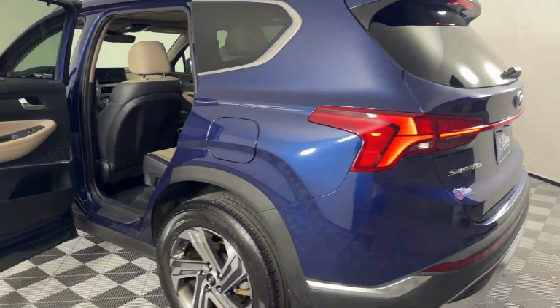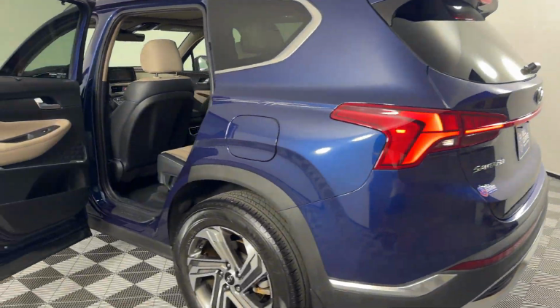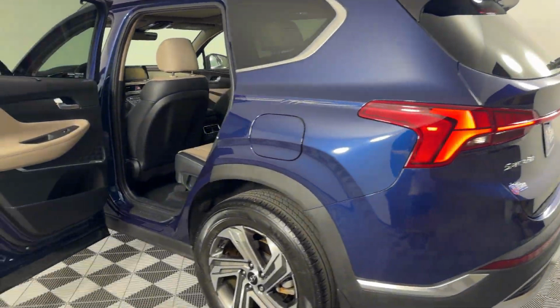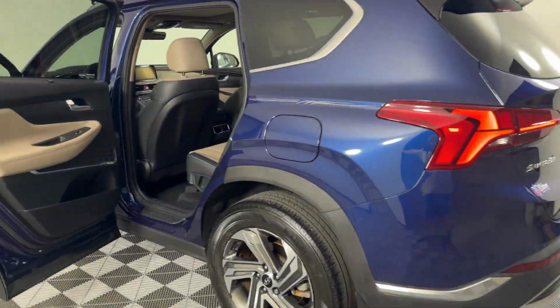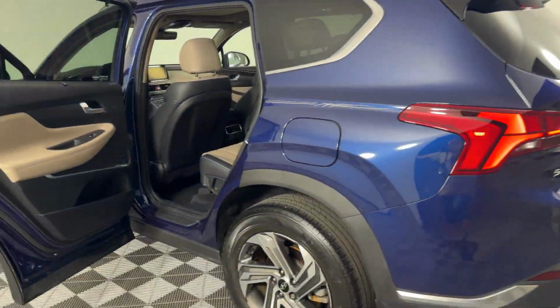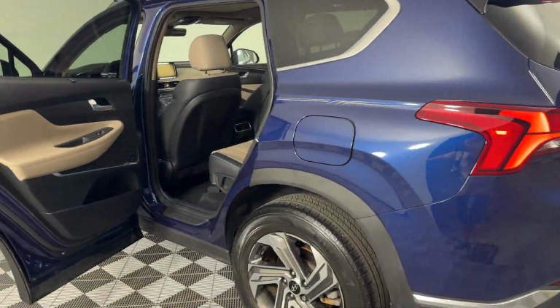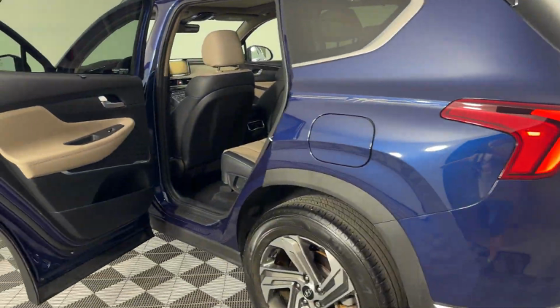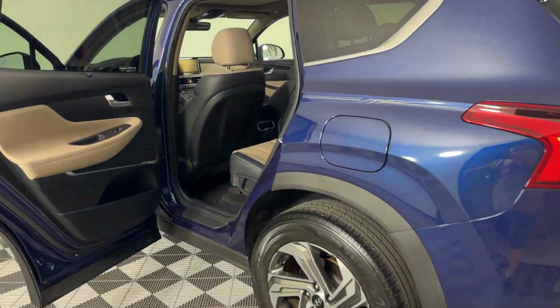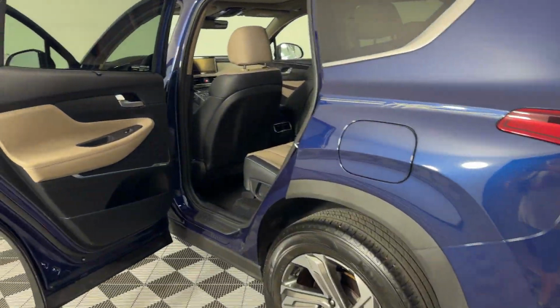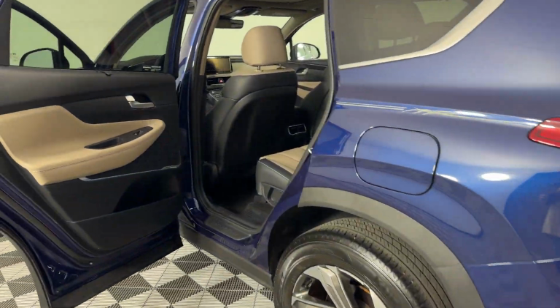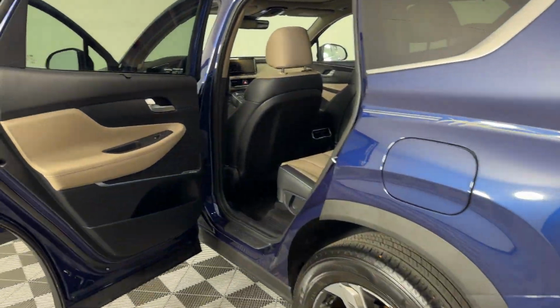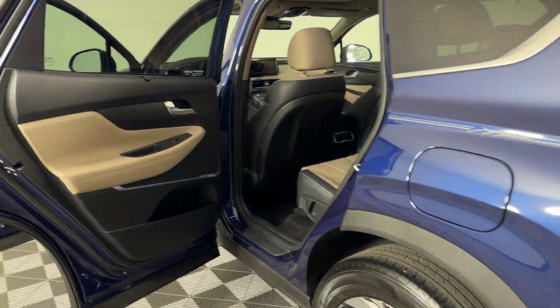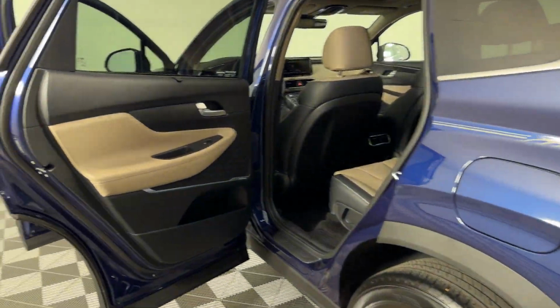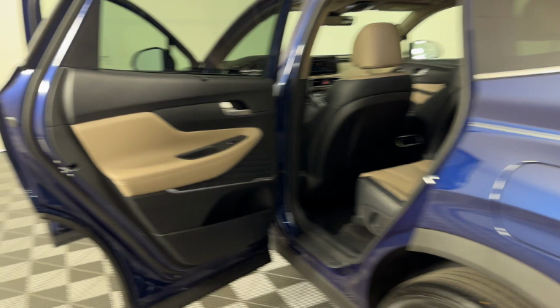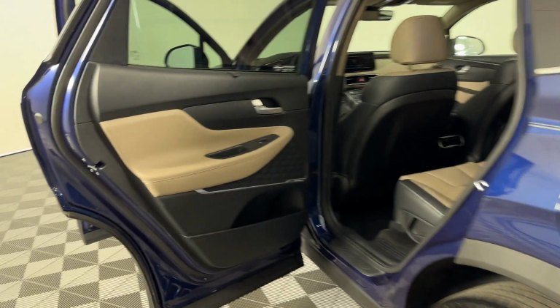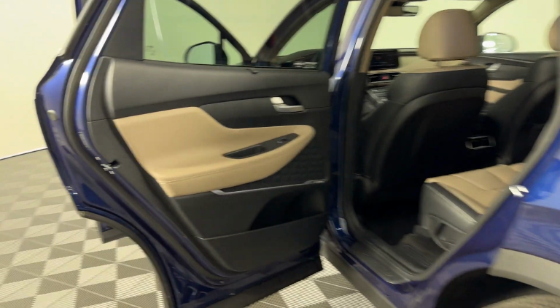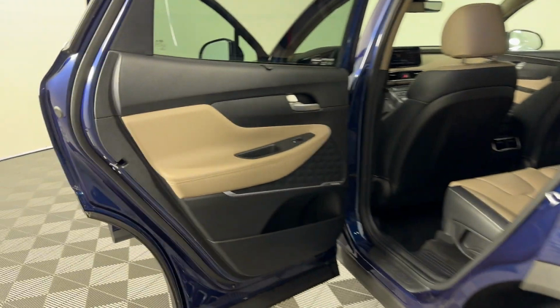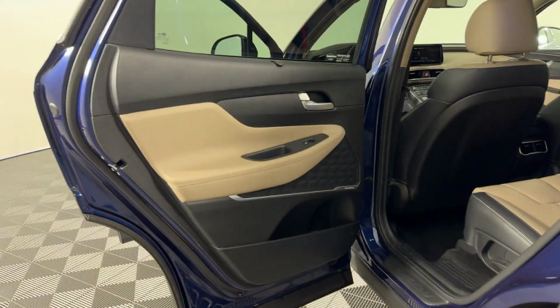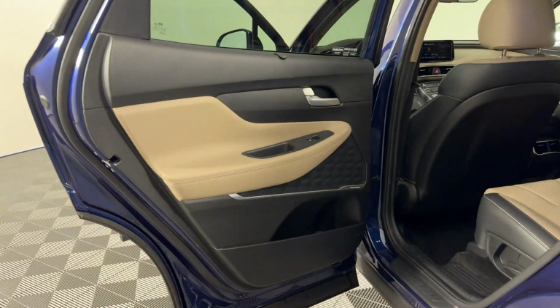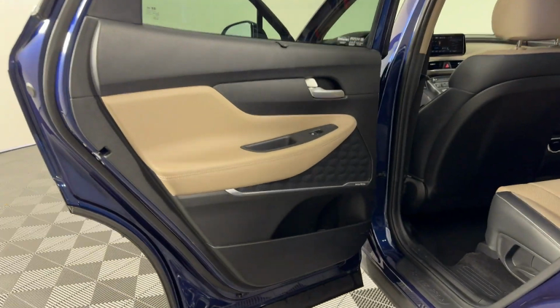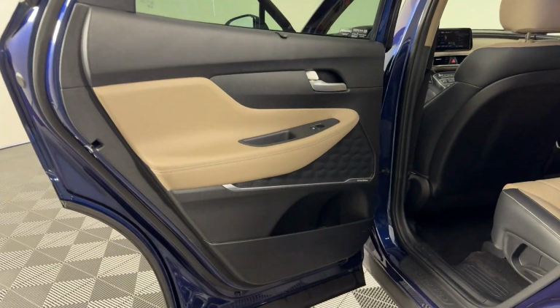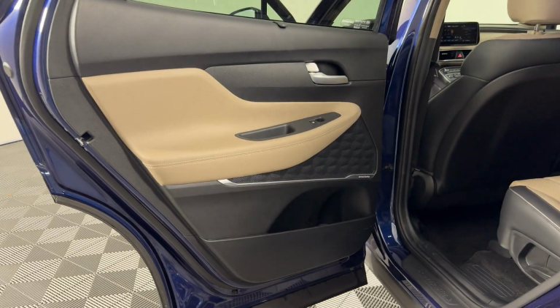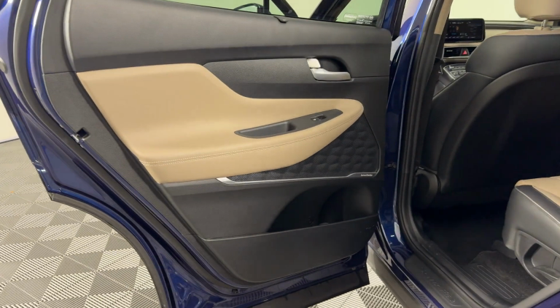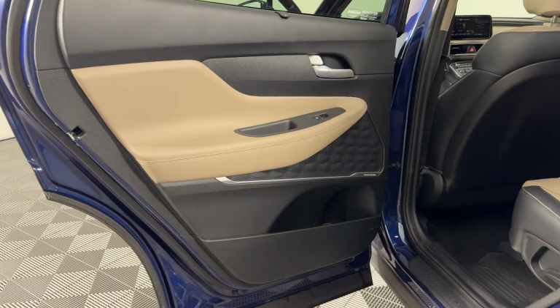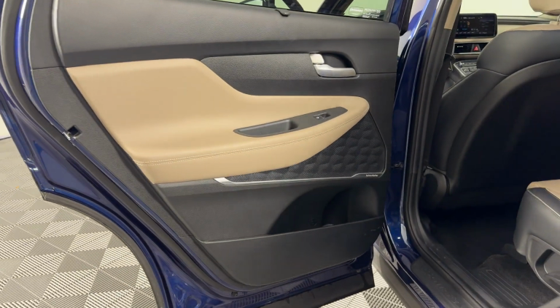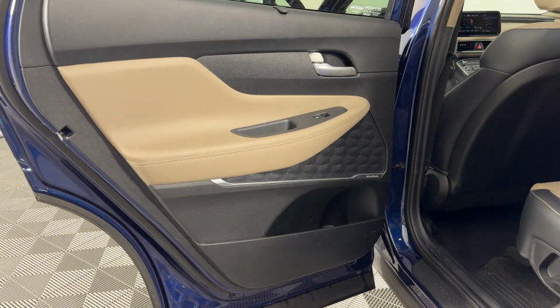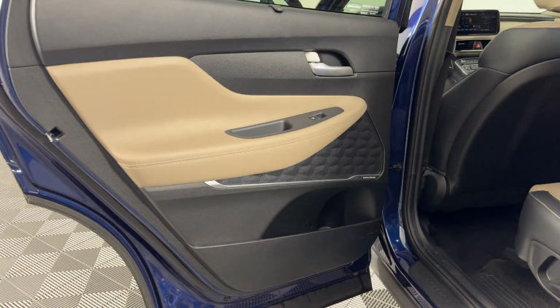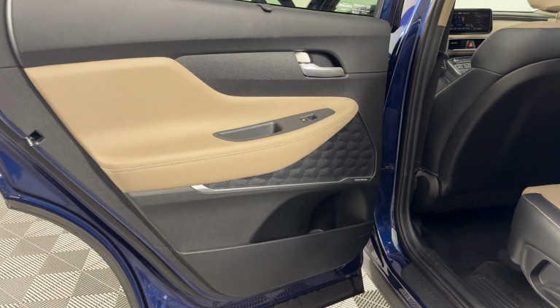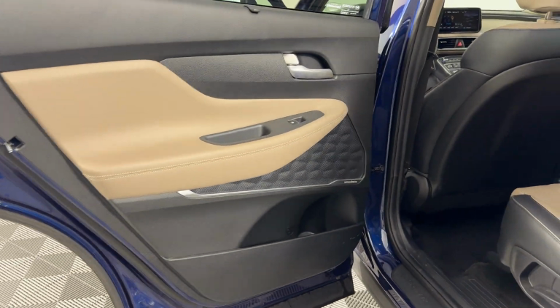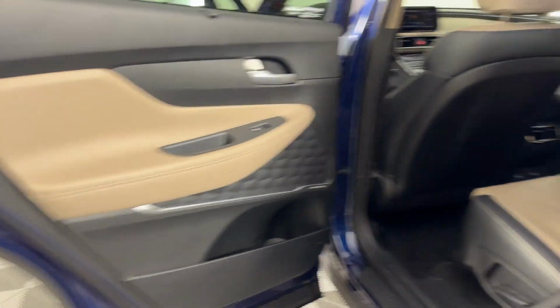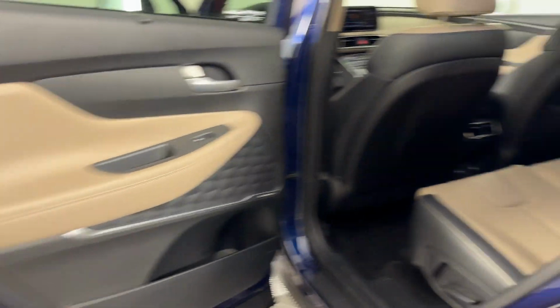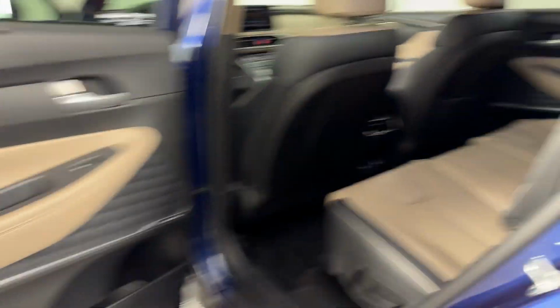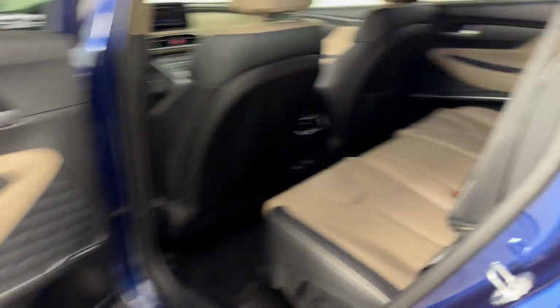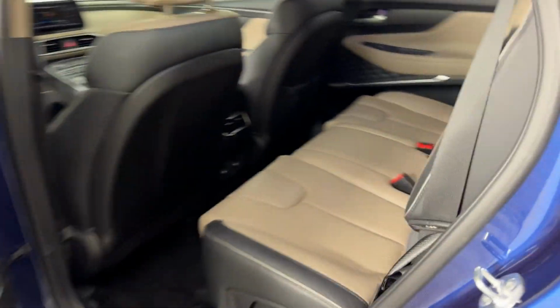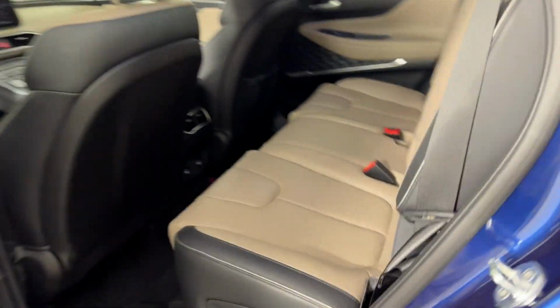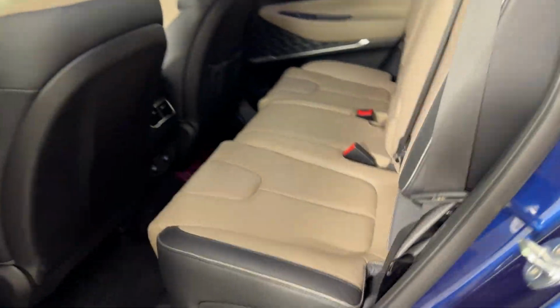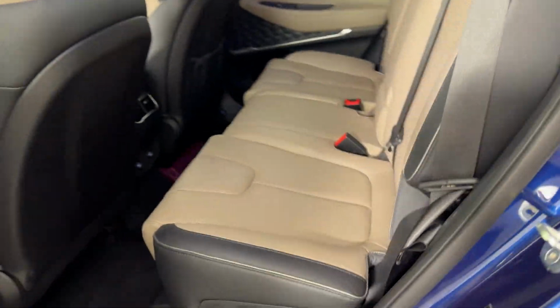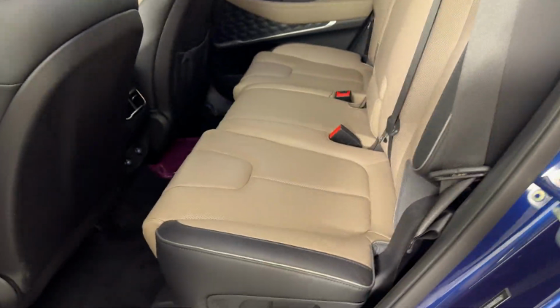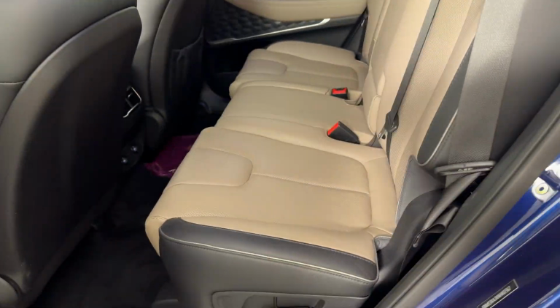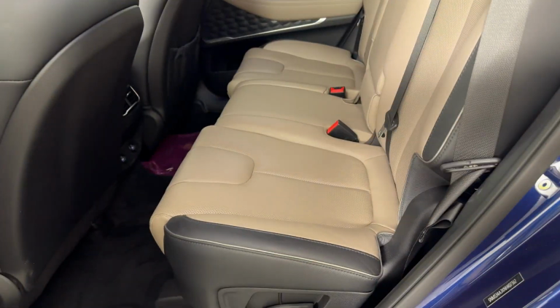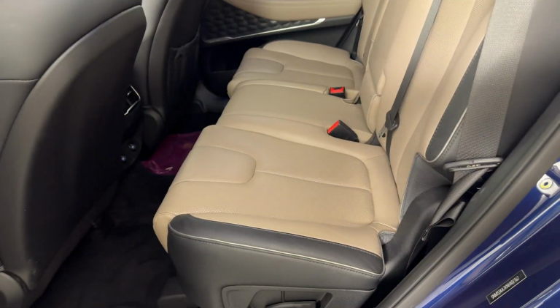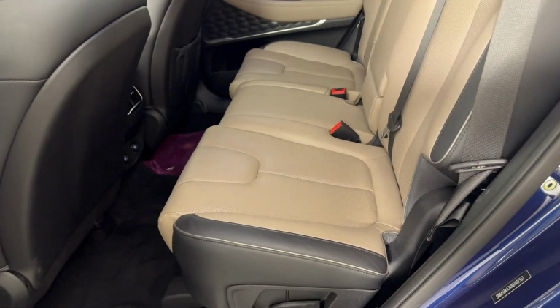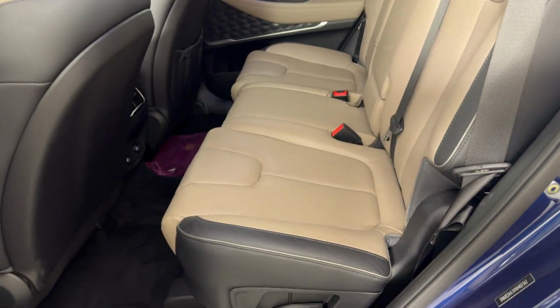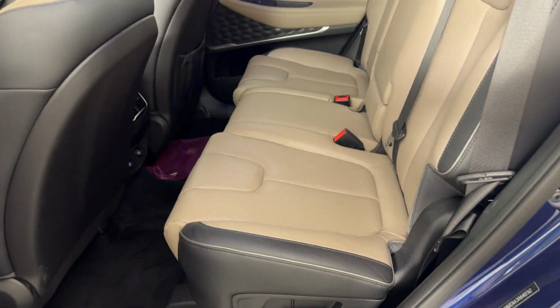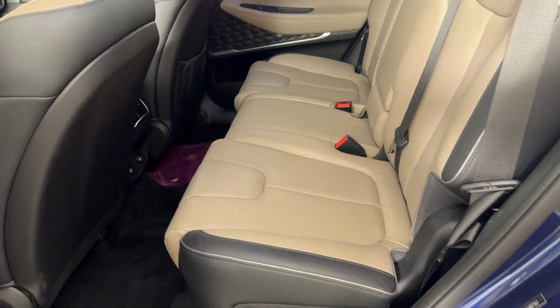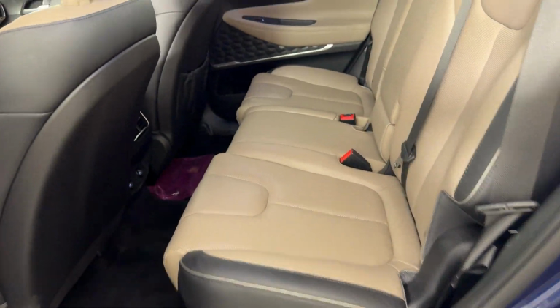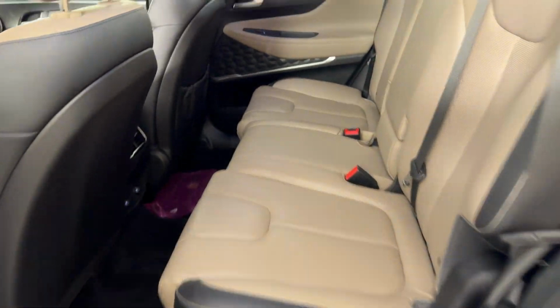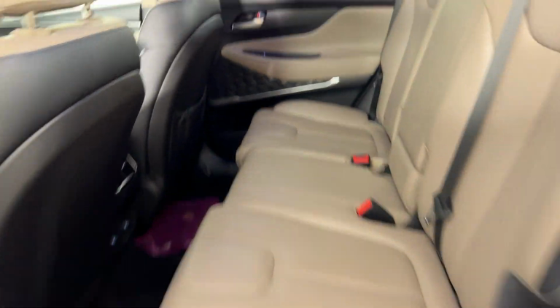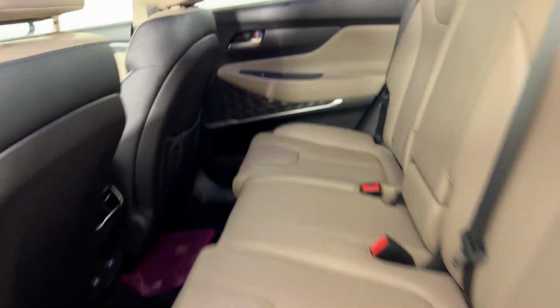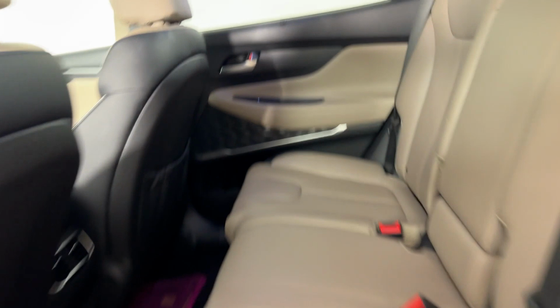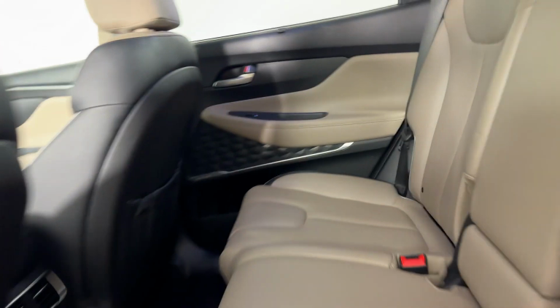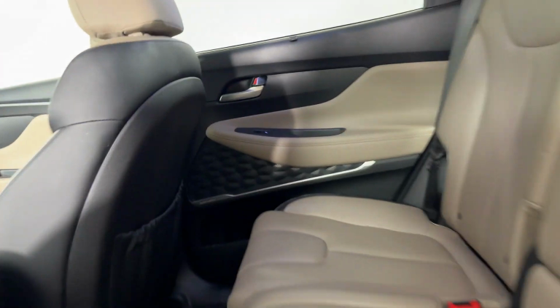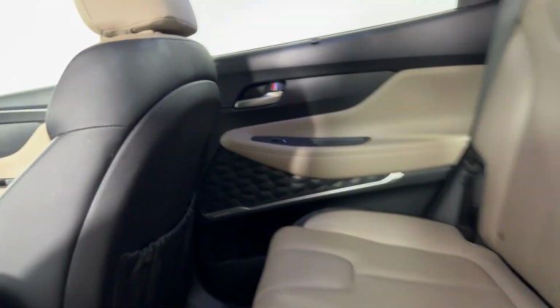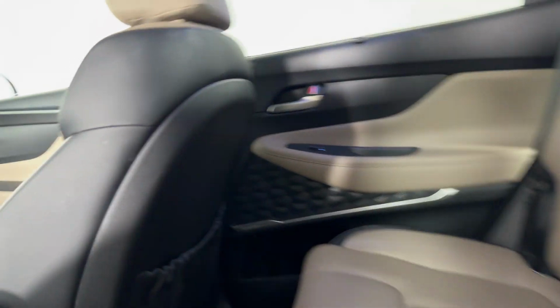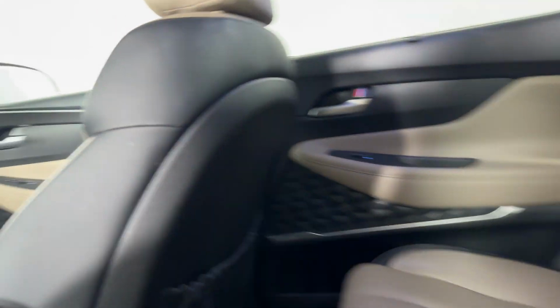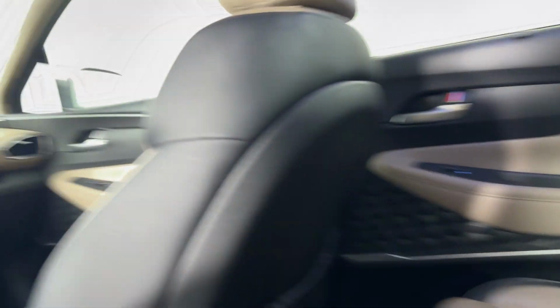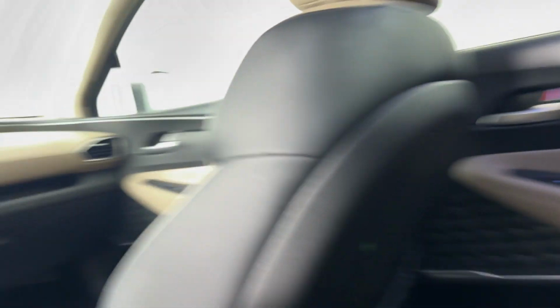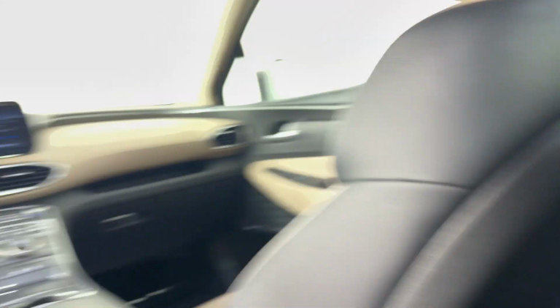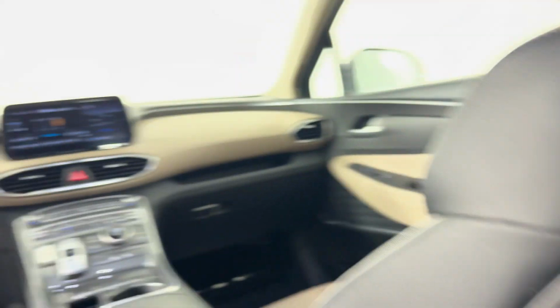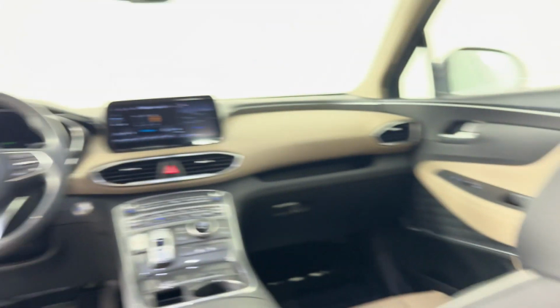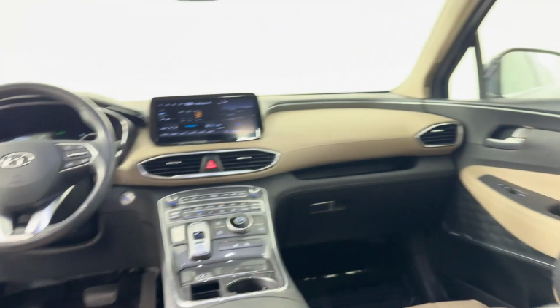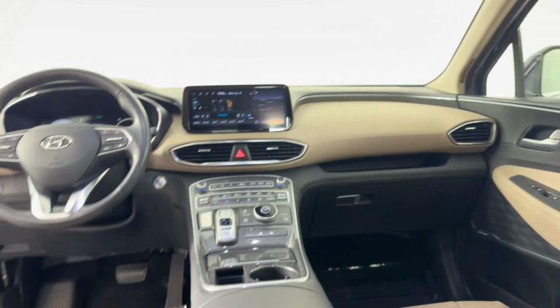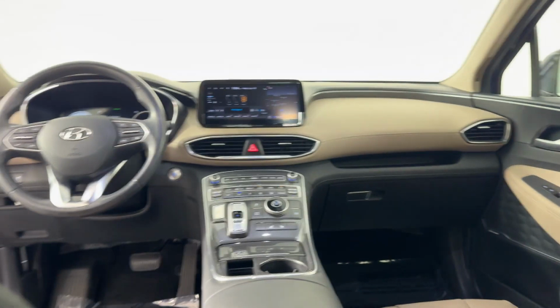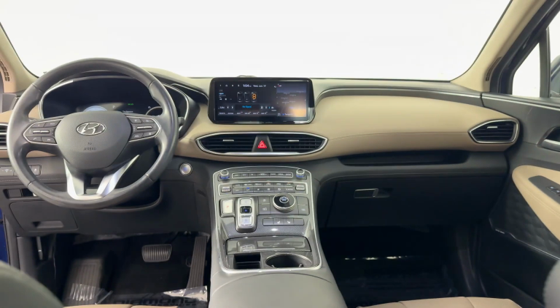Blind Spot Monitor, Heated Side View Mirrors, Backup Camera, Tinted Windows, Power Driver Seat, and Pass-Through Rear Seat.